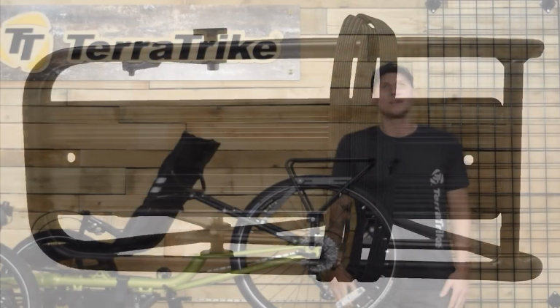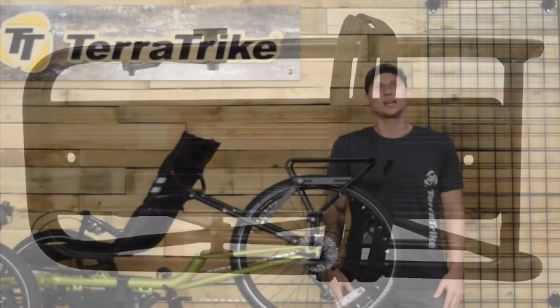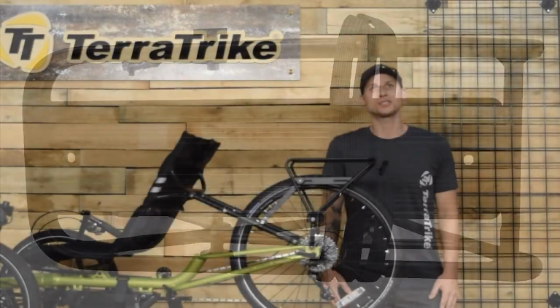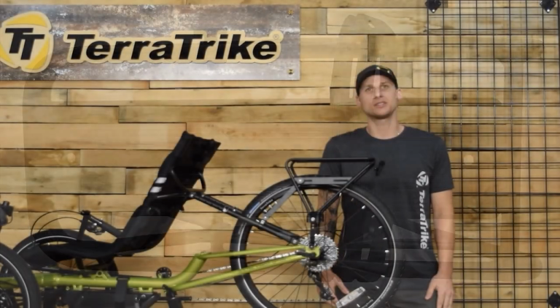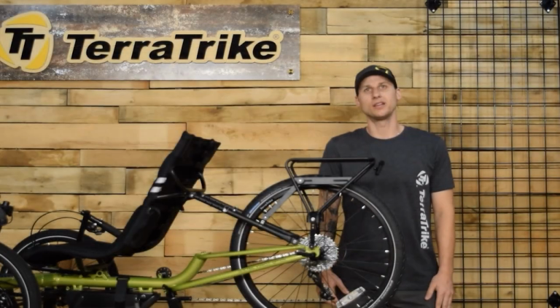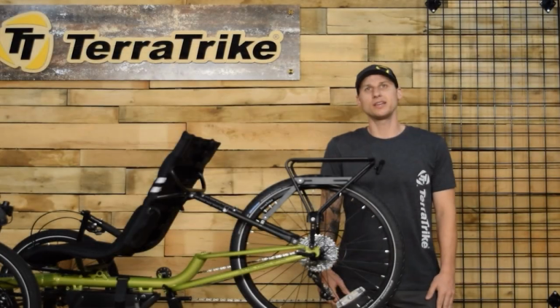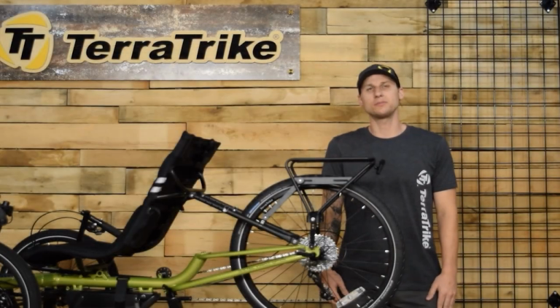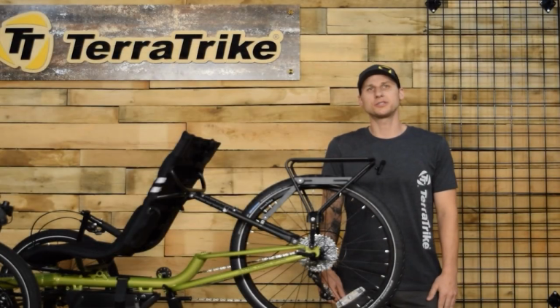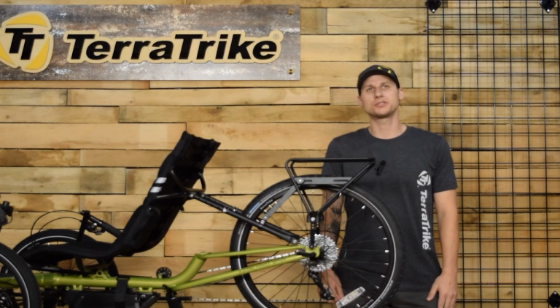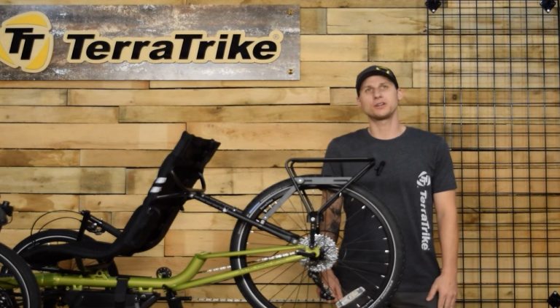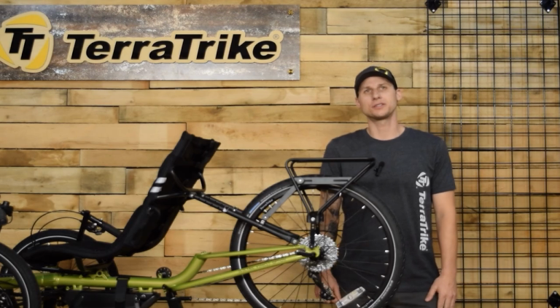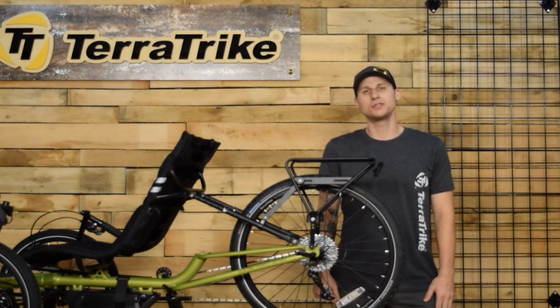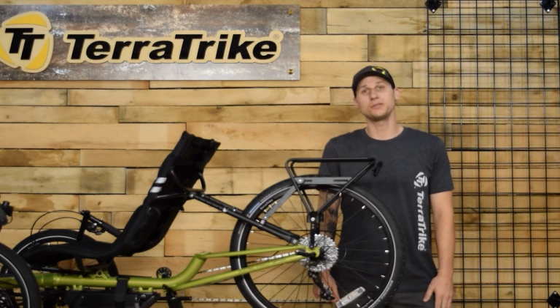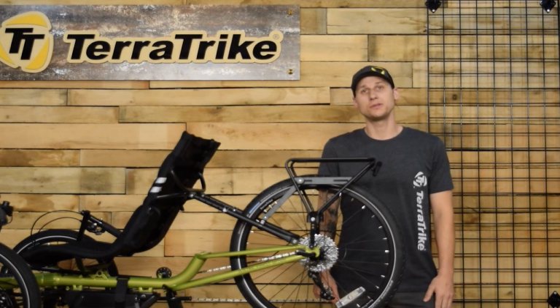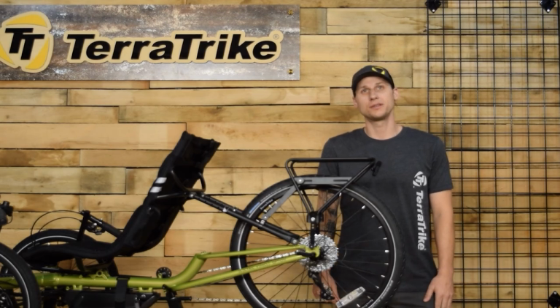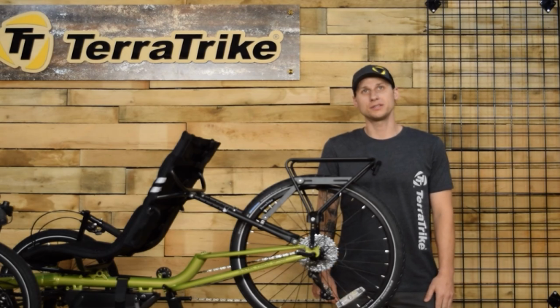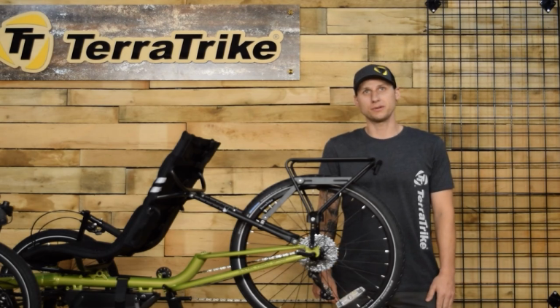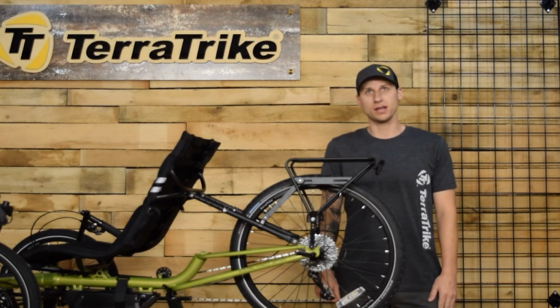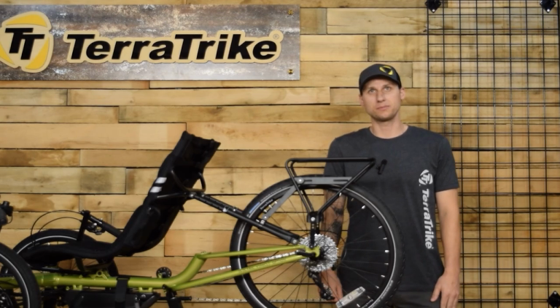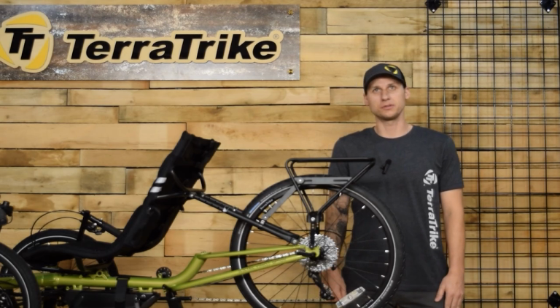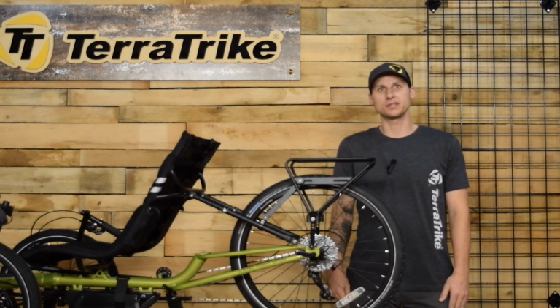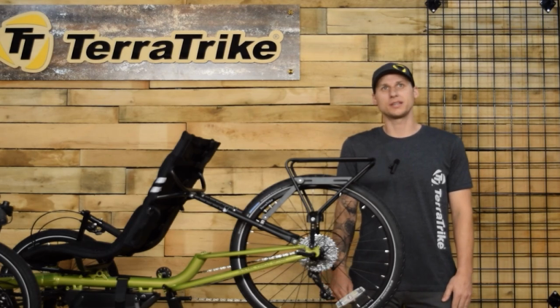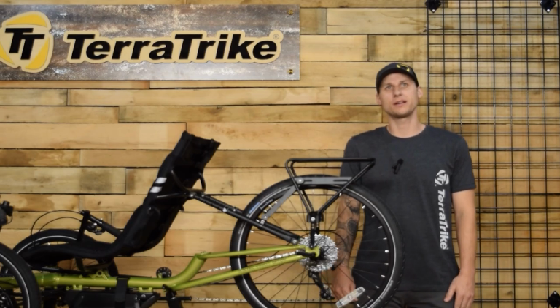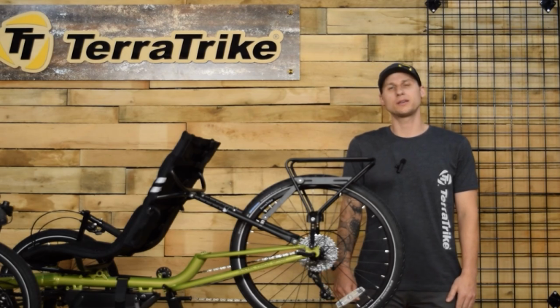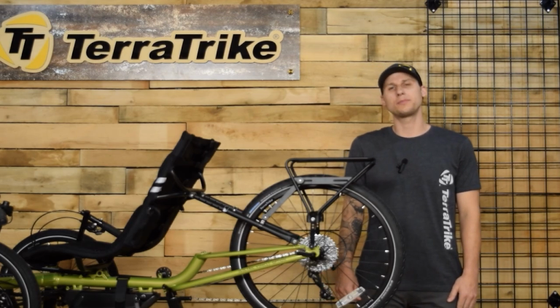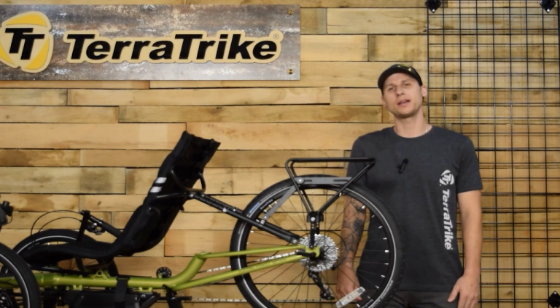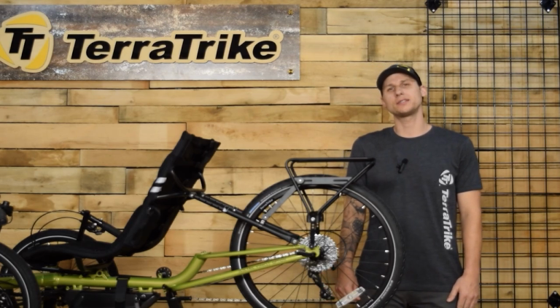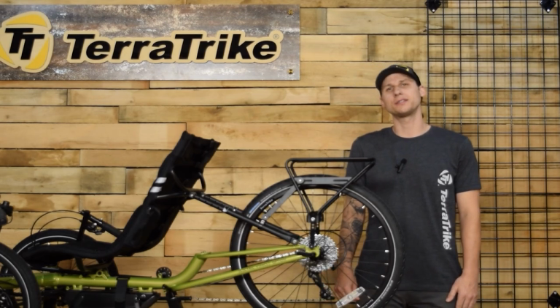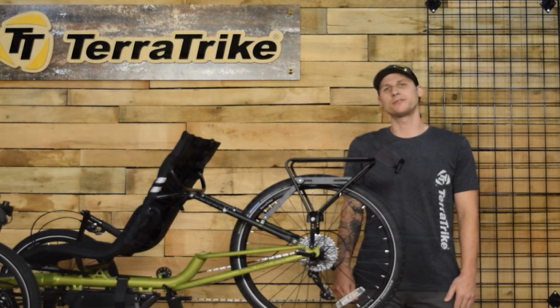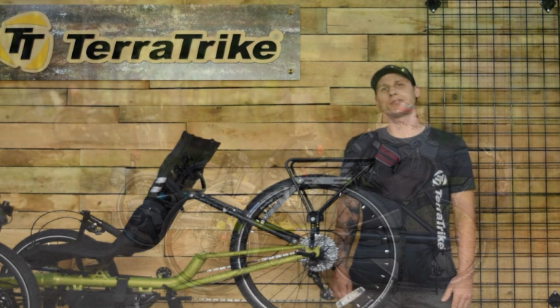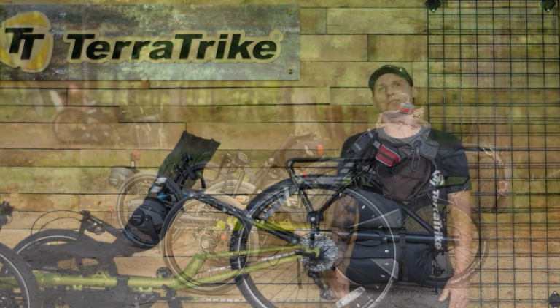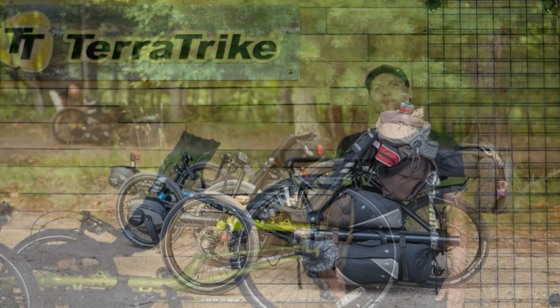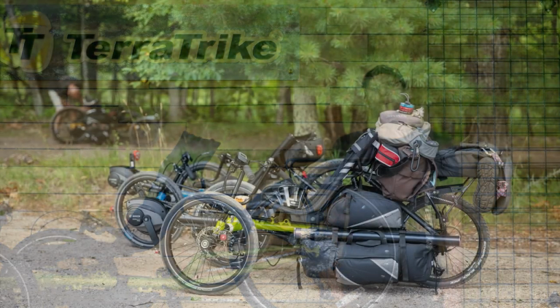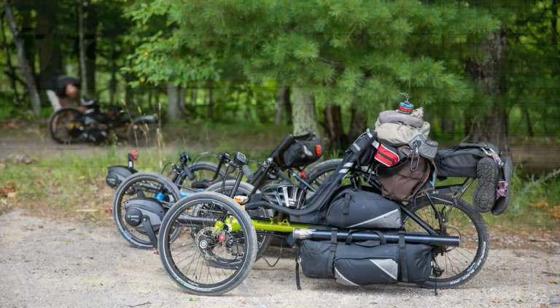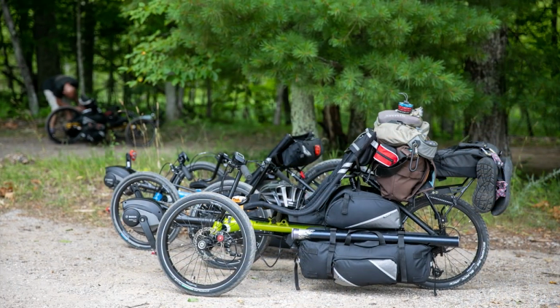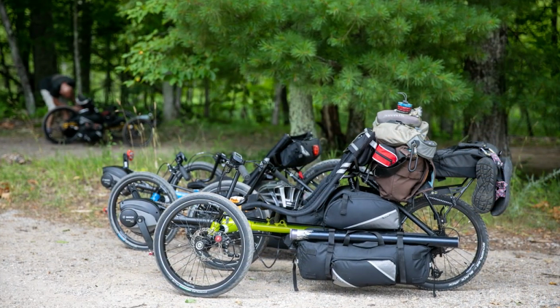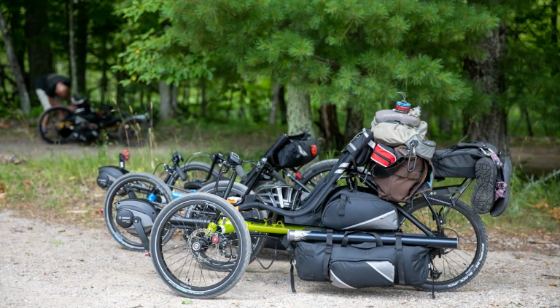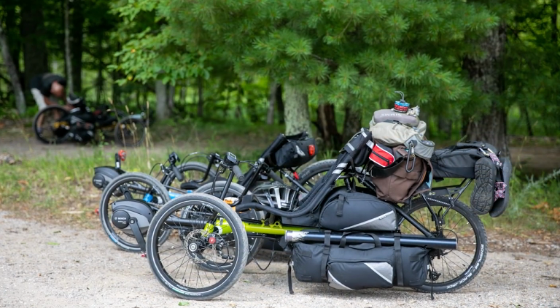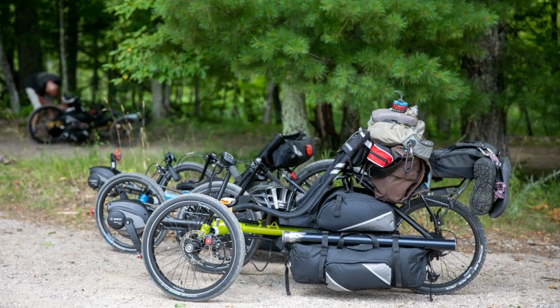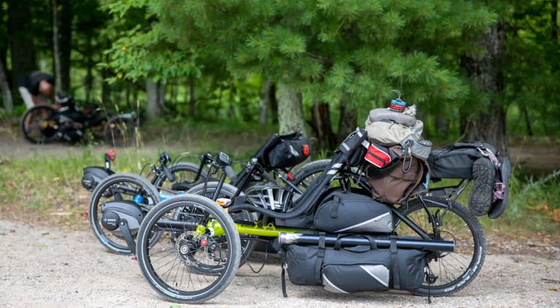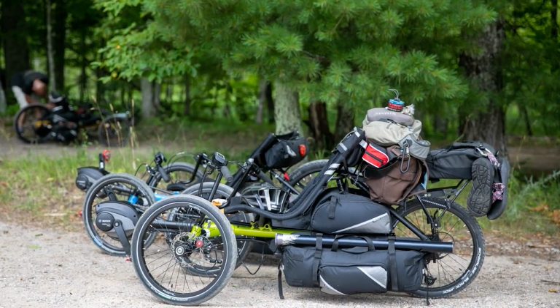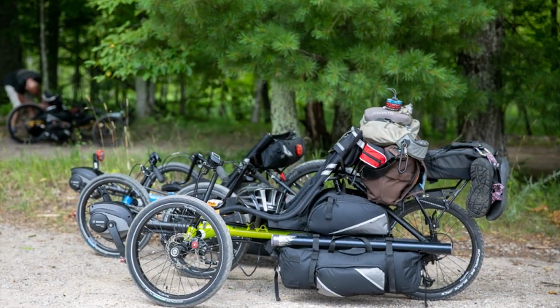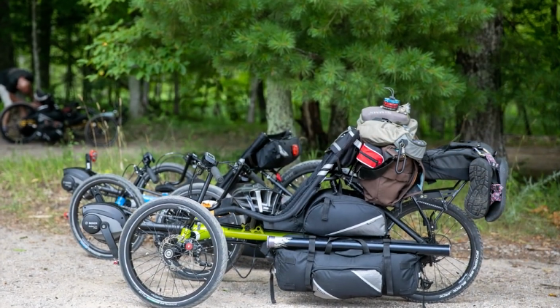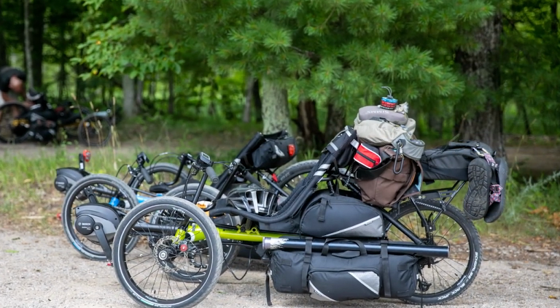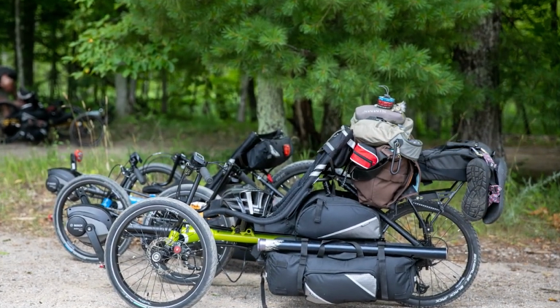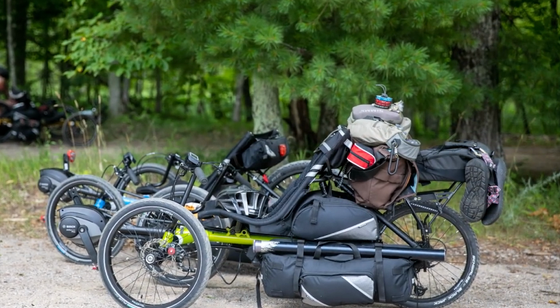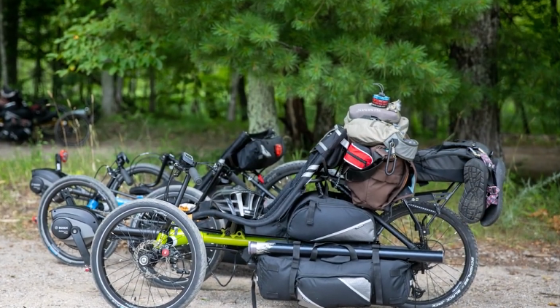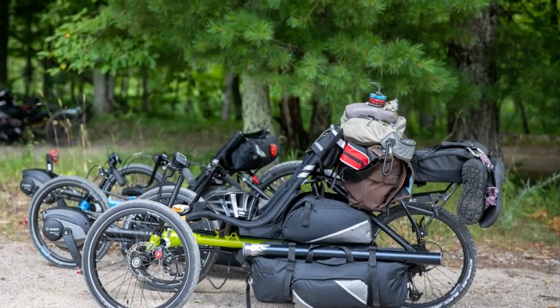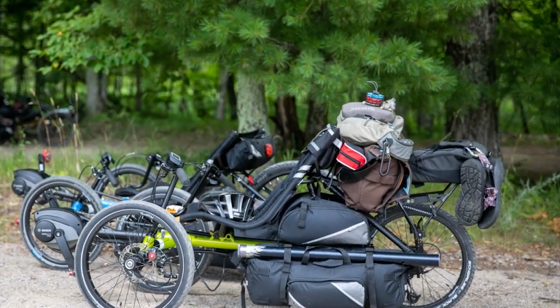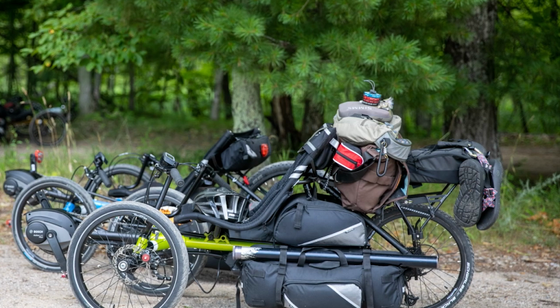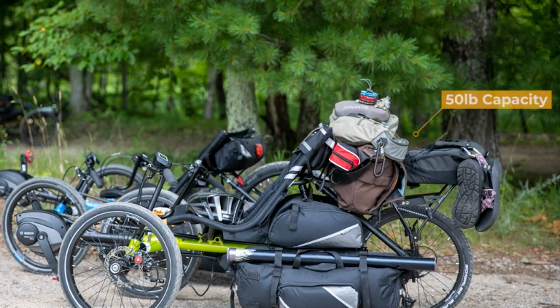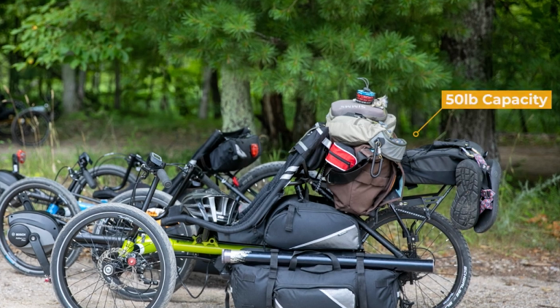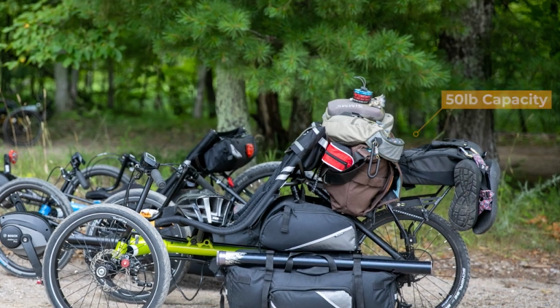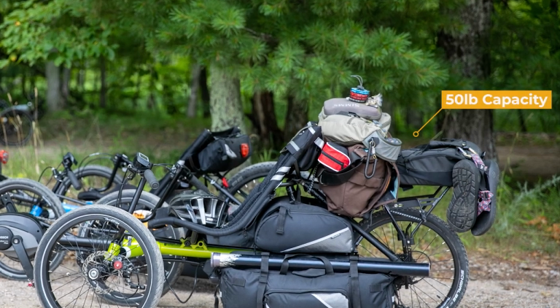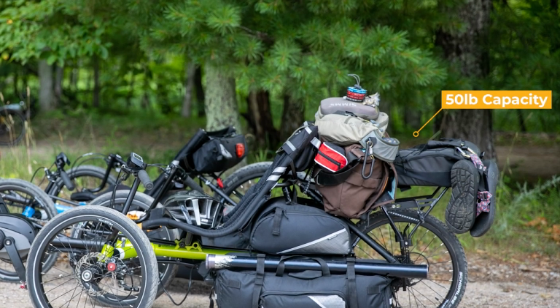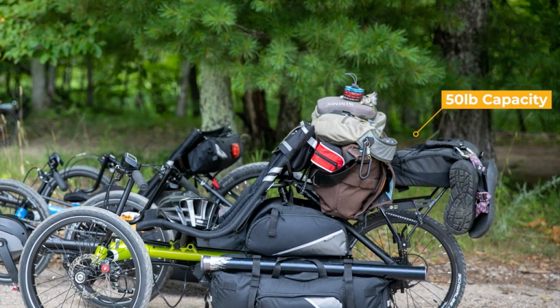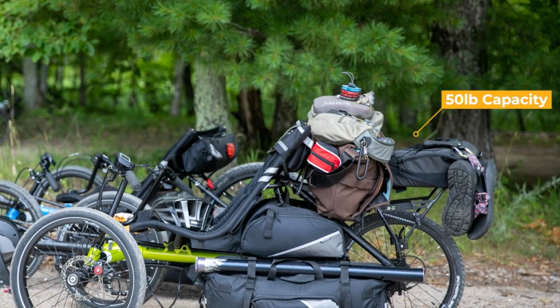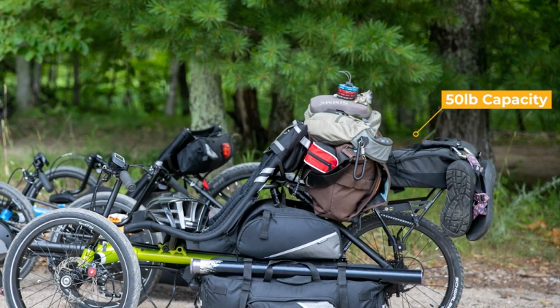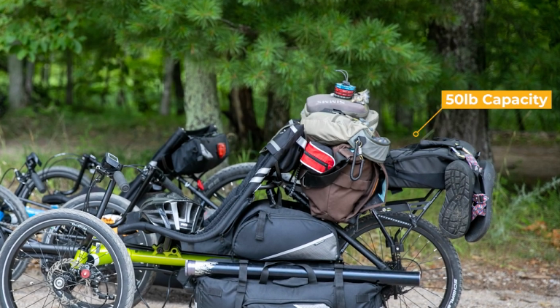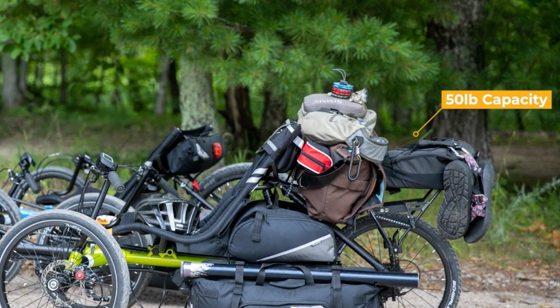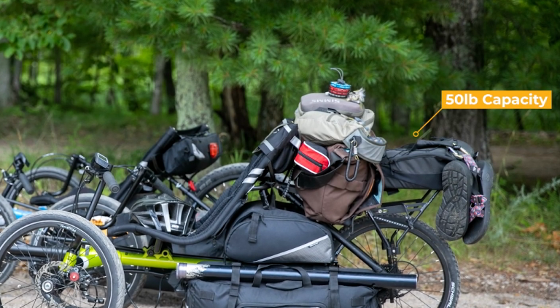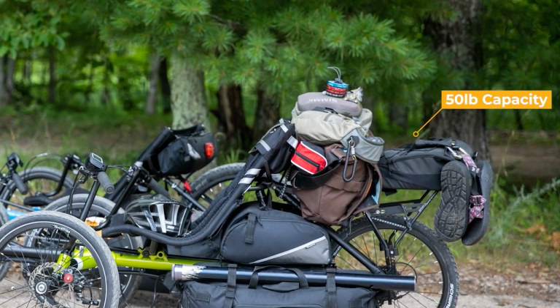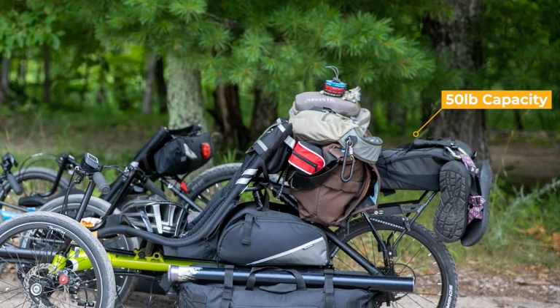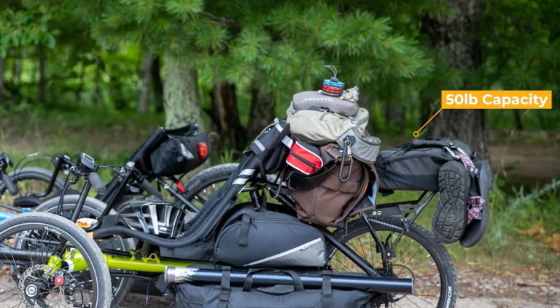Not just light, but strong, too. This rack boasts a carrying capacity of 50 pounds, allowing you to haul your groceries, camping gear, or anything else you need for your journey.